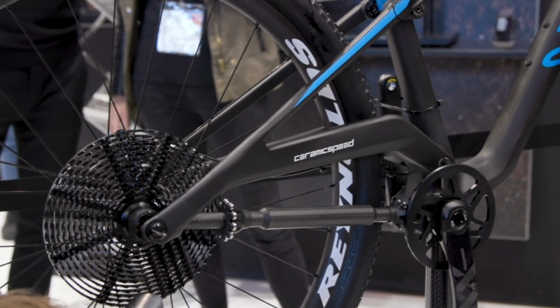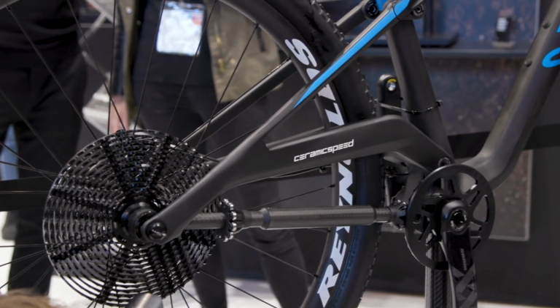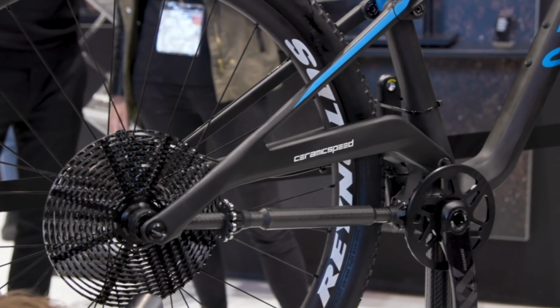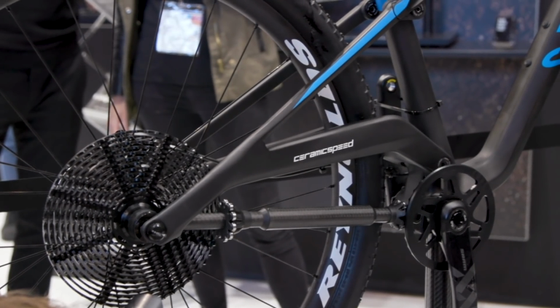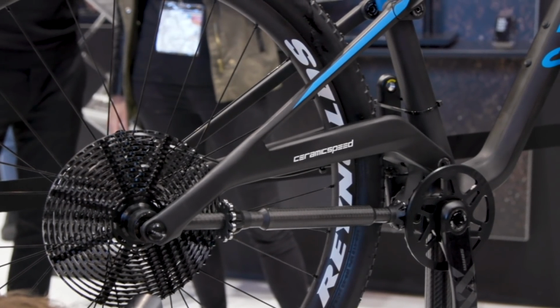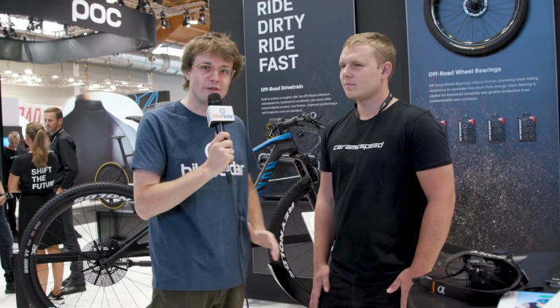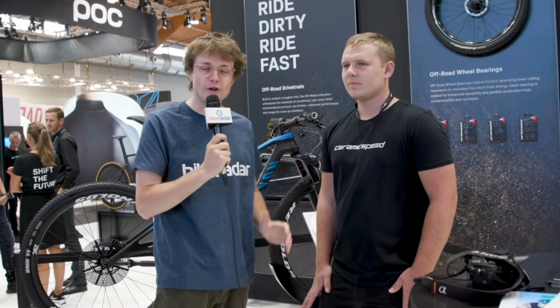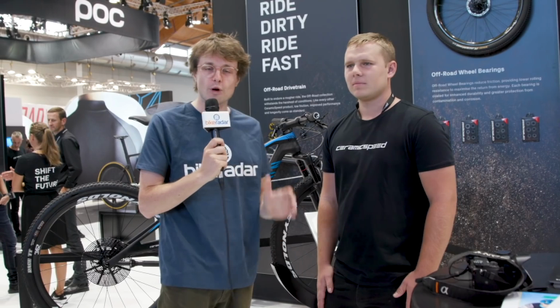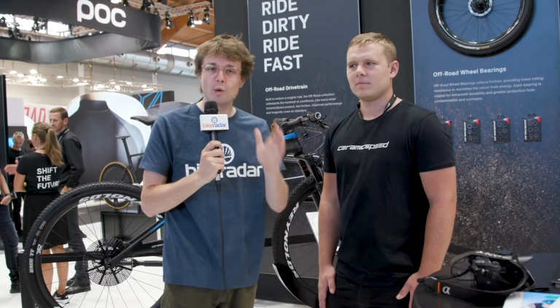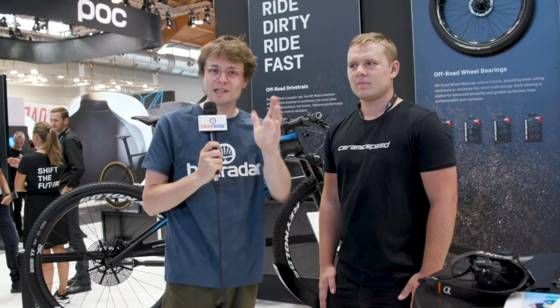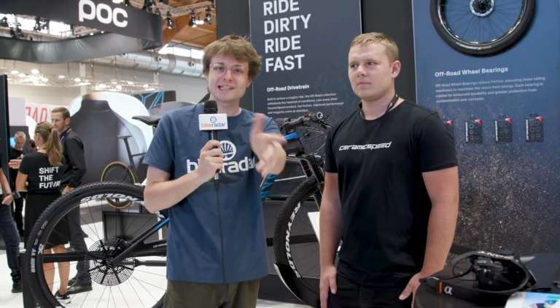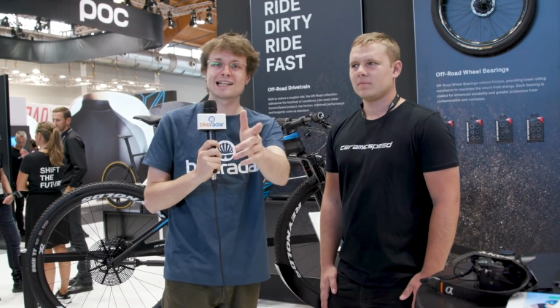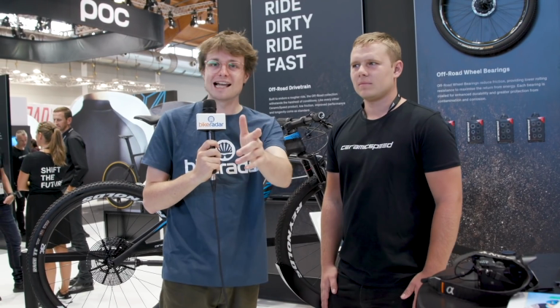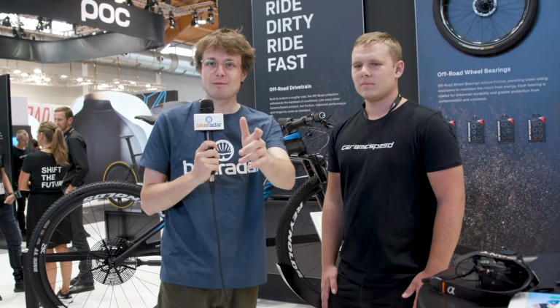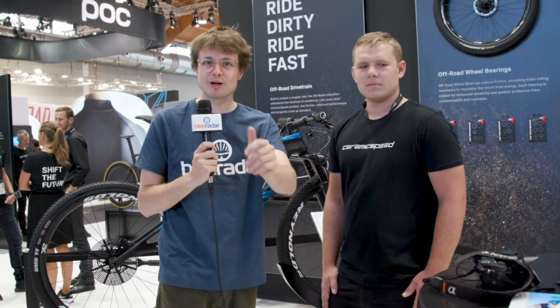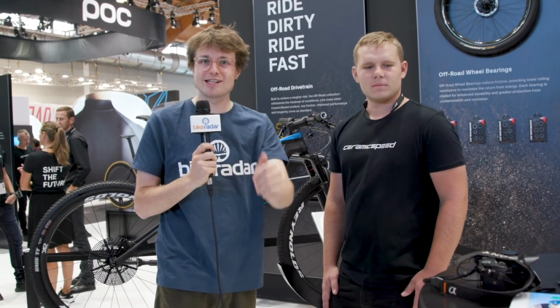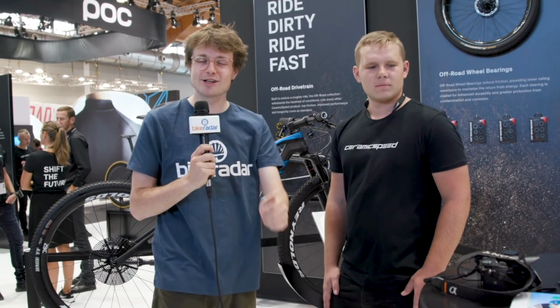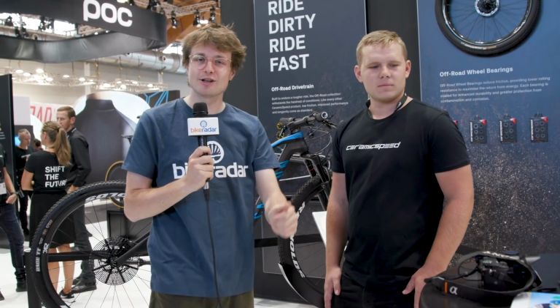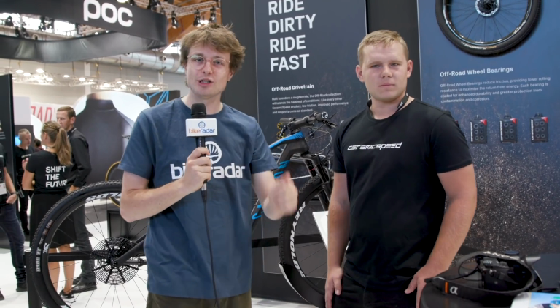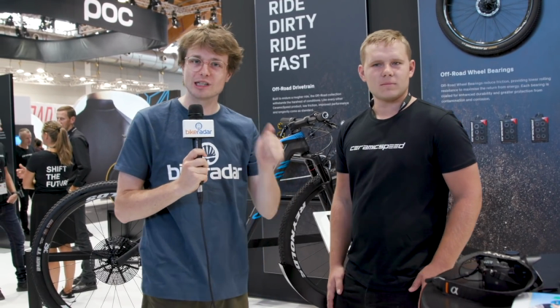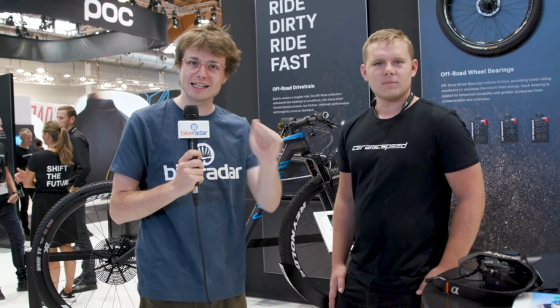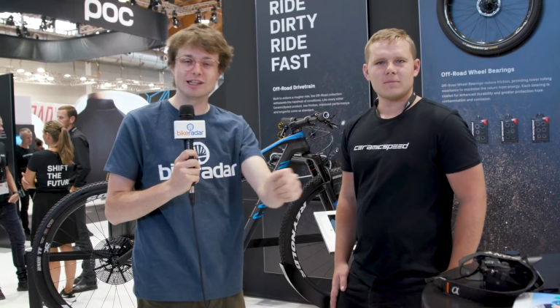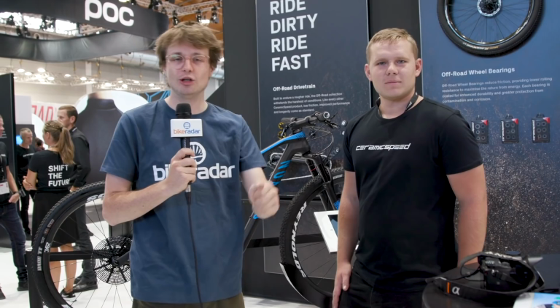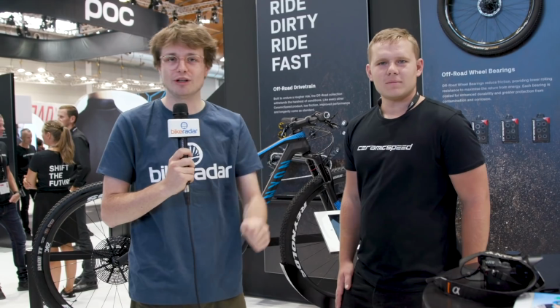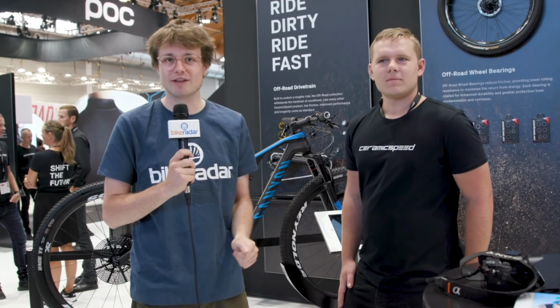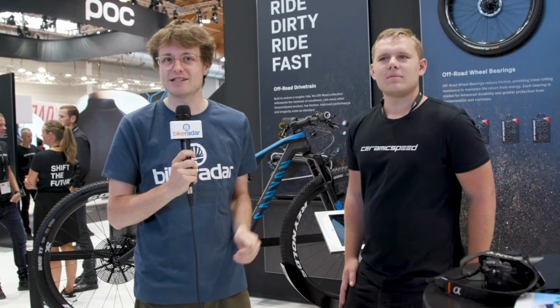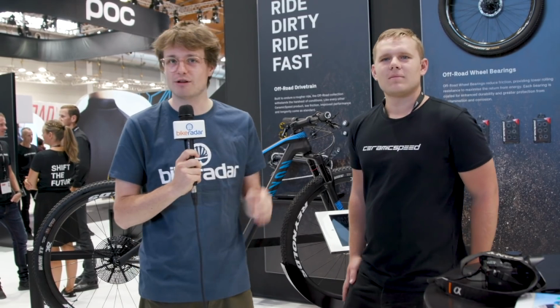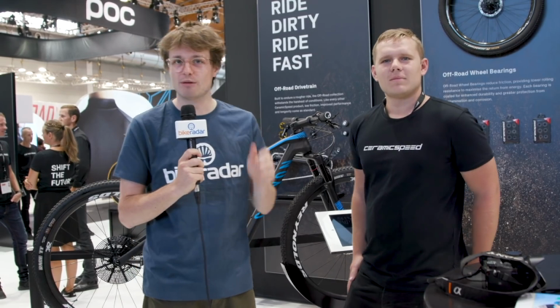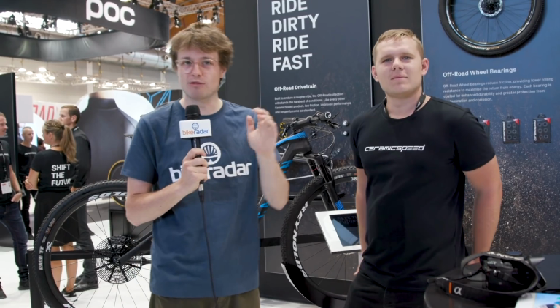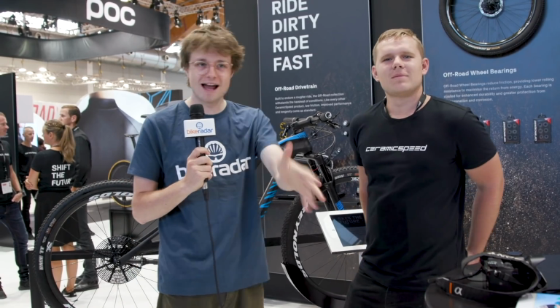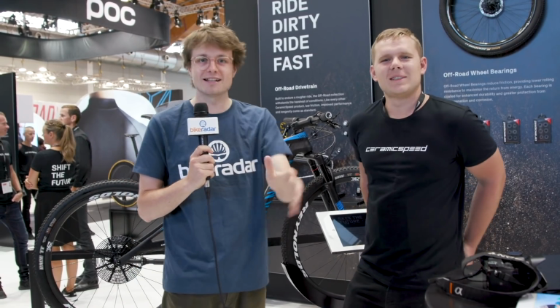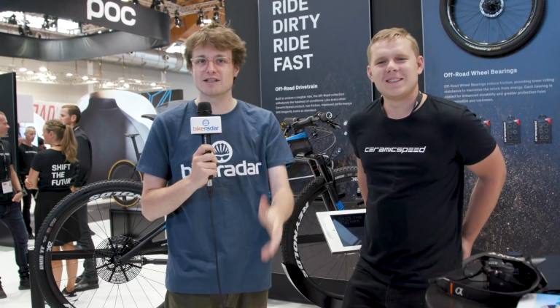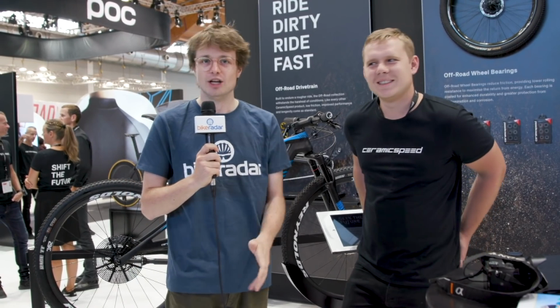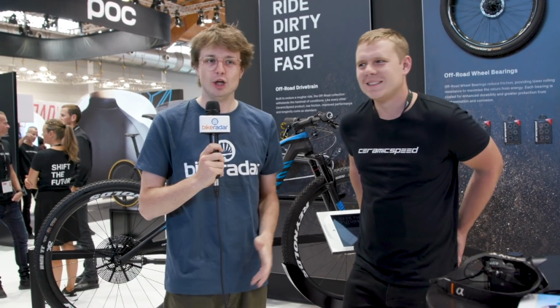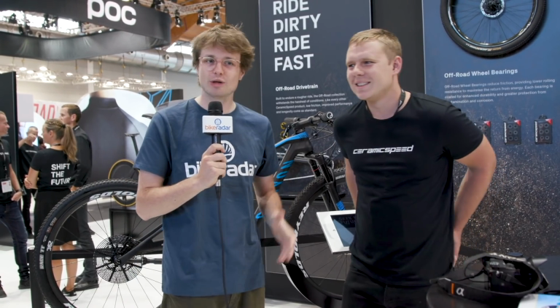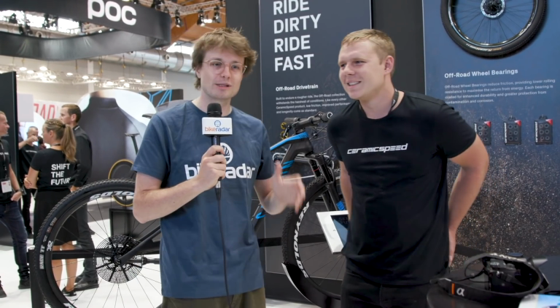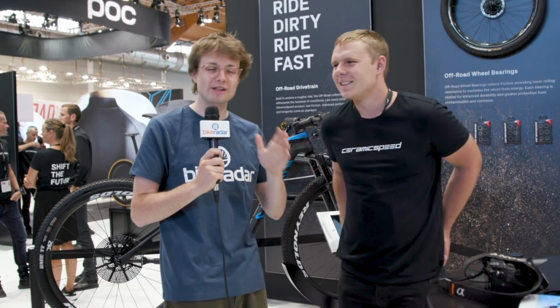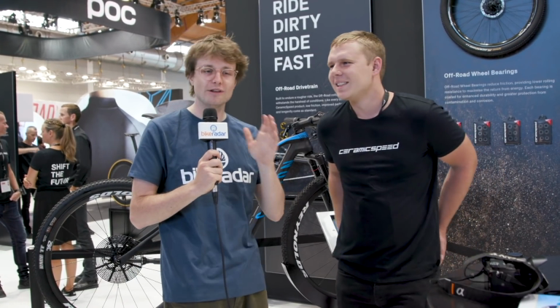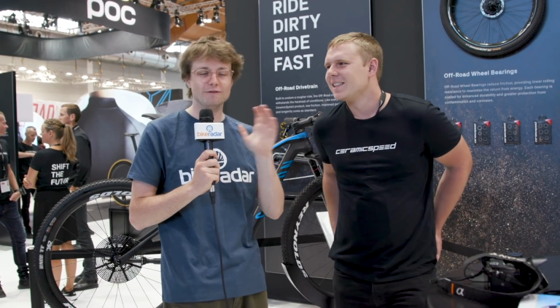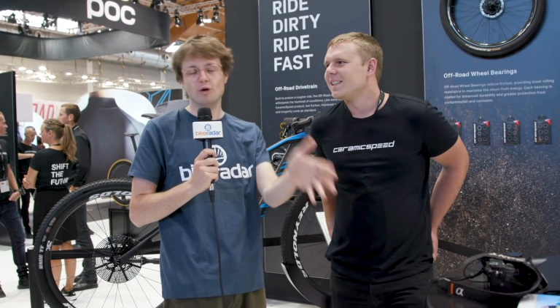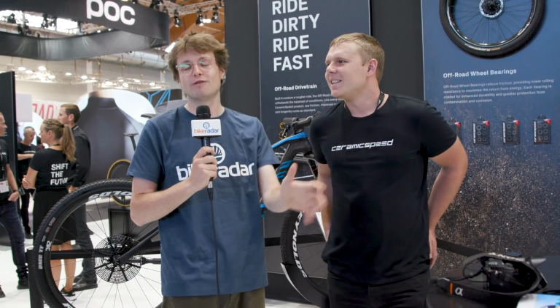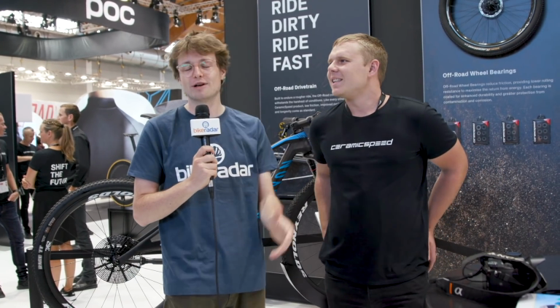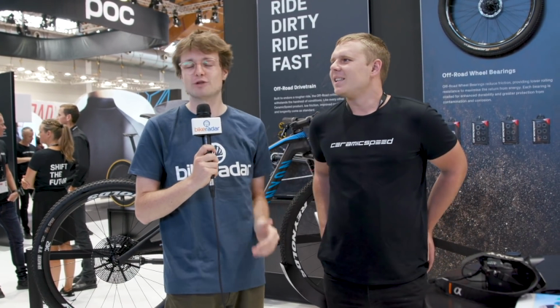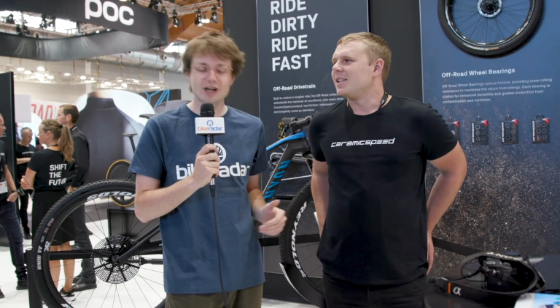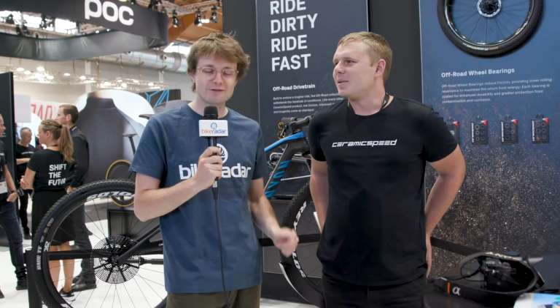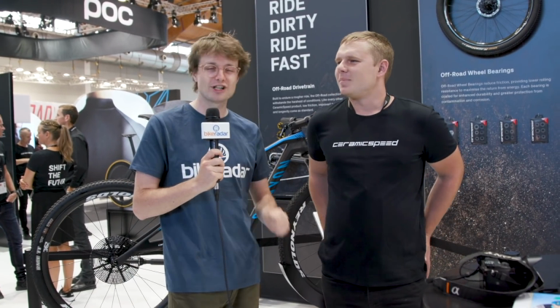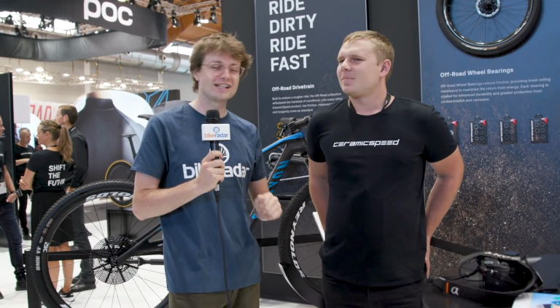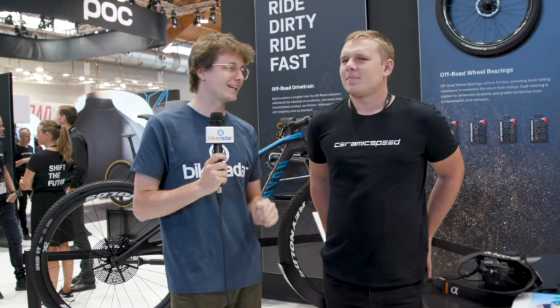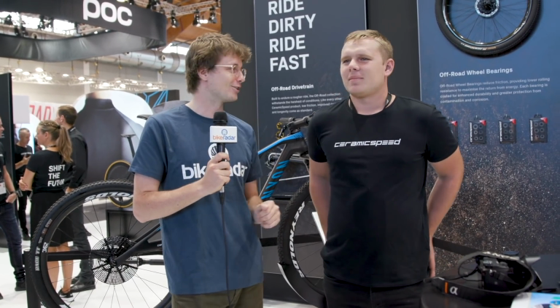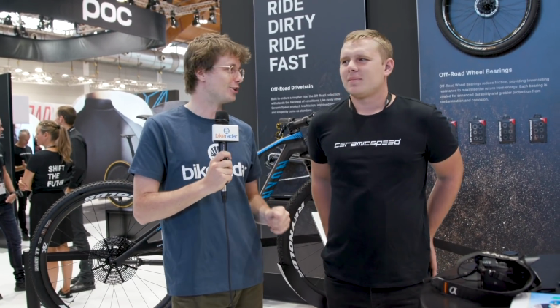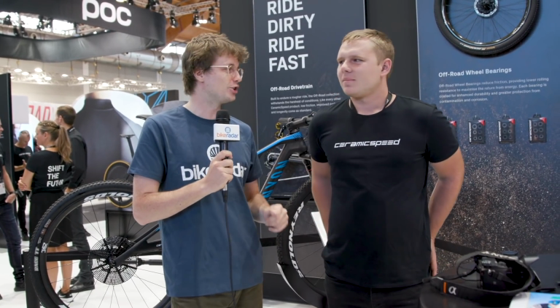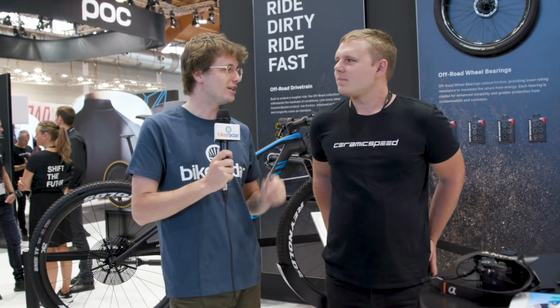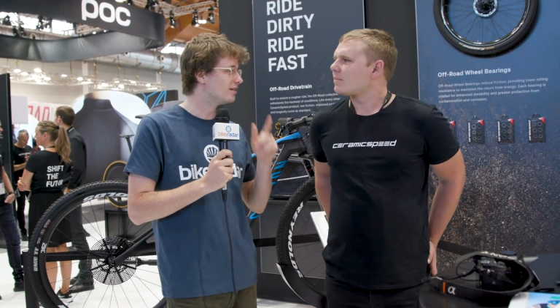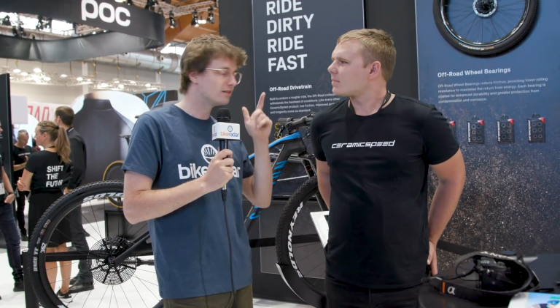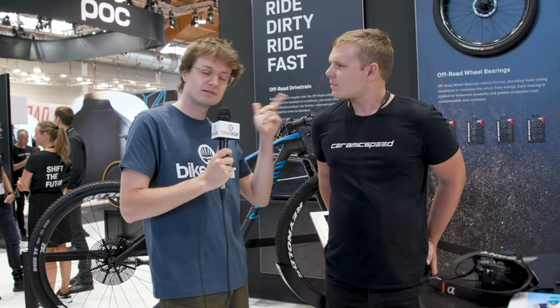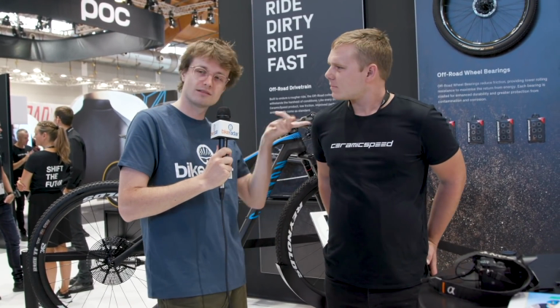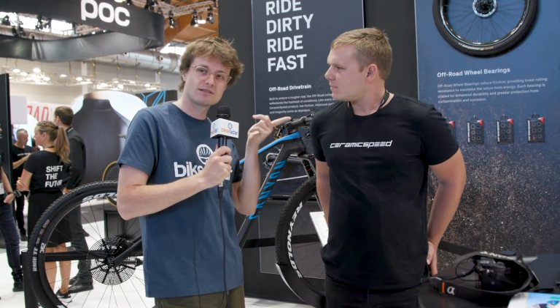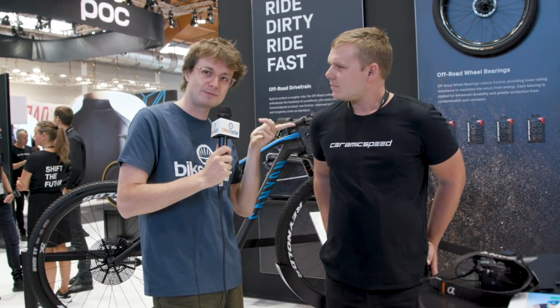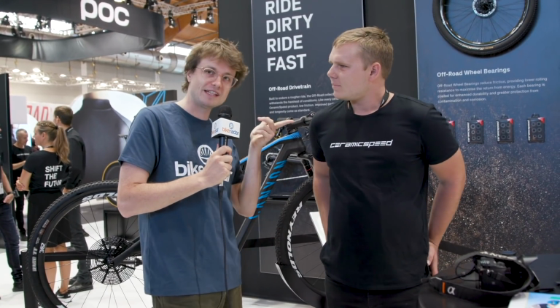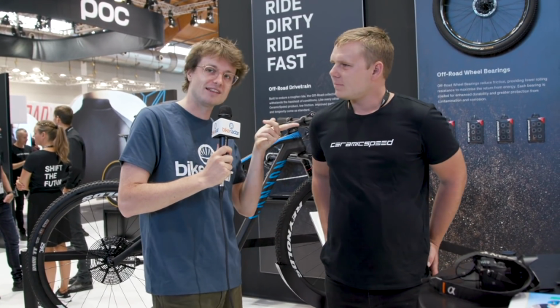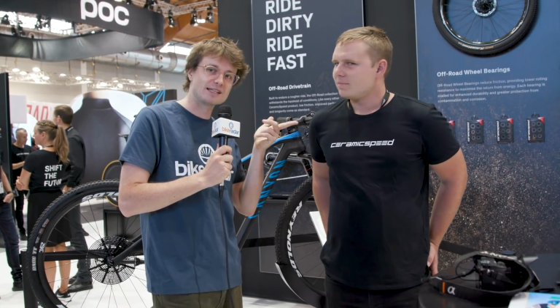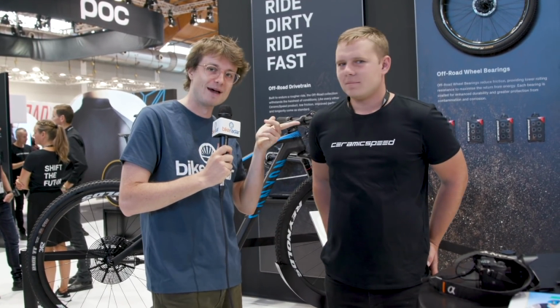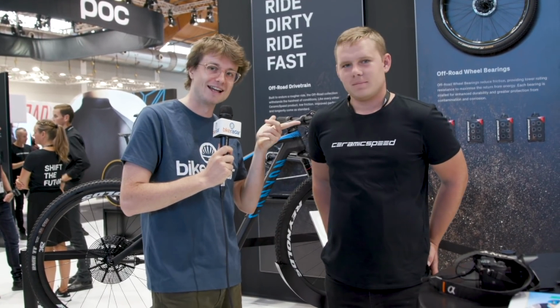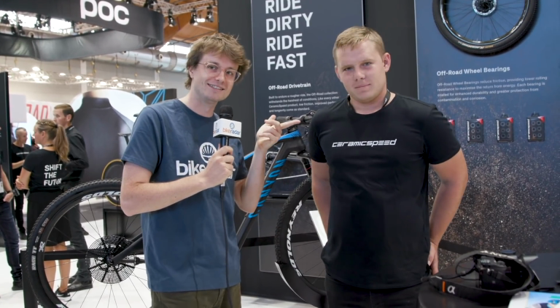So there you go — if you're a willing collaborator, you like the look of this, and you're a brand who wants to be at the forefront of drivetrain technology, speak to this man.